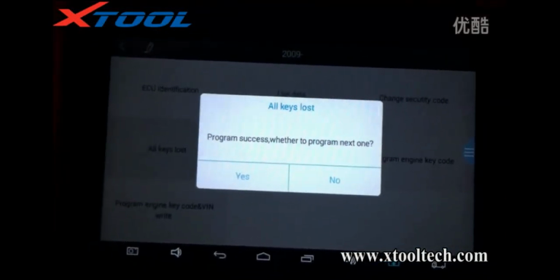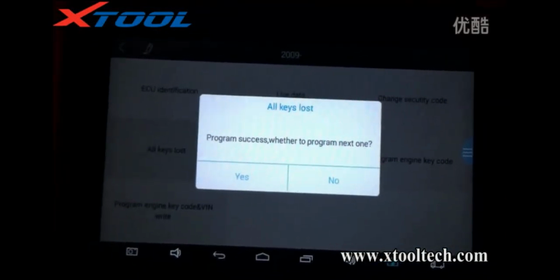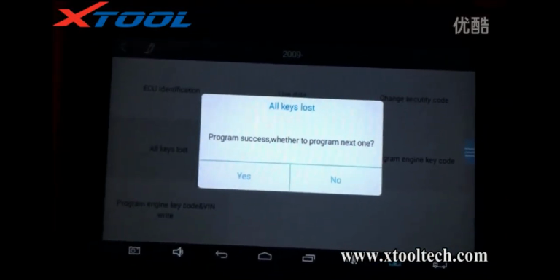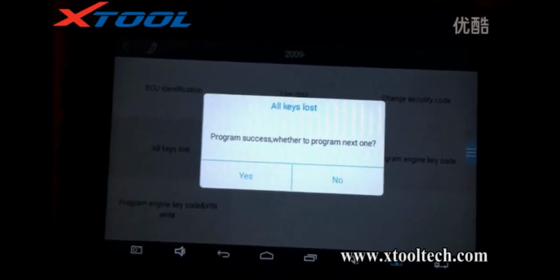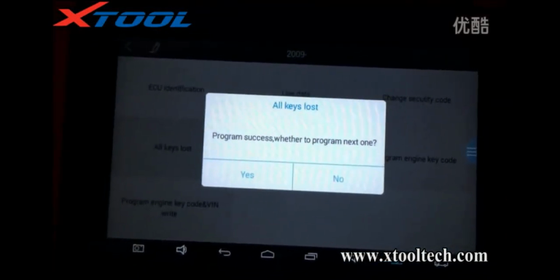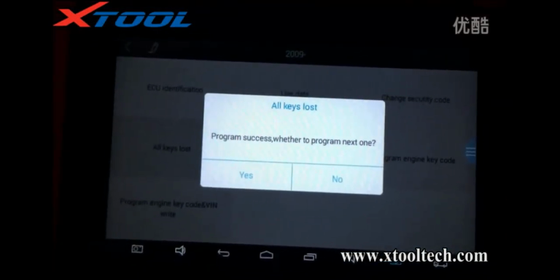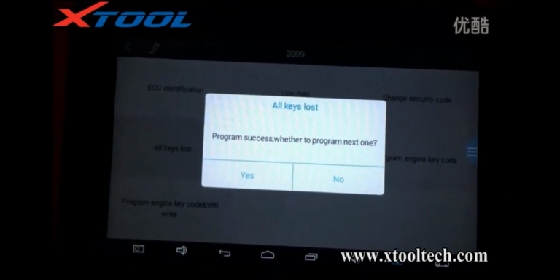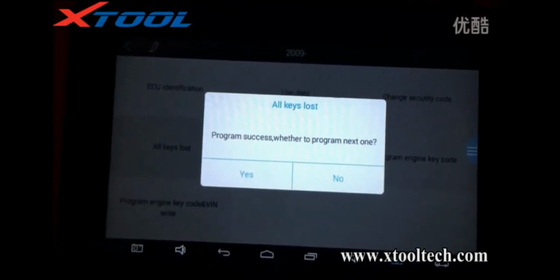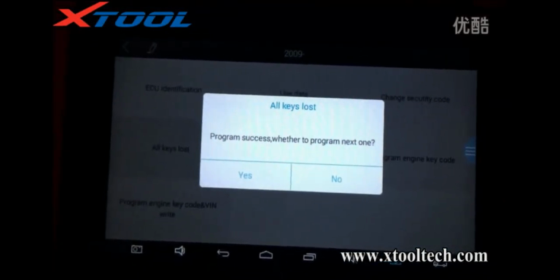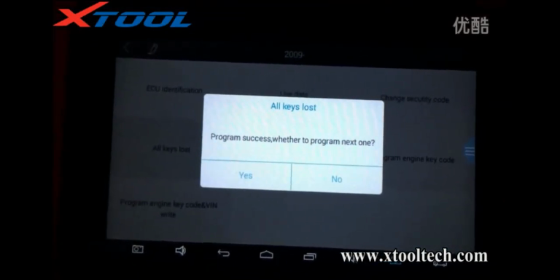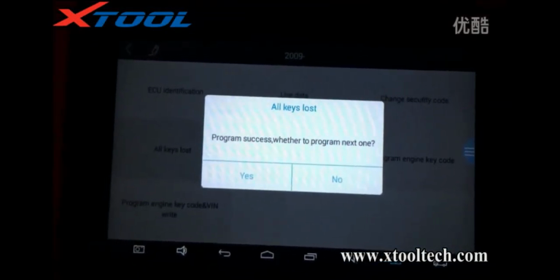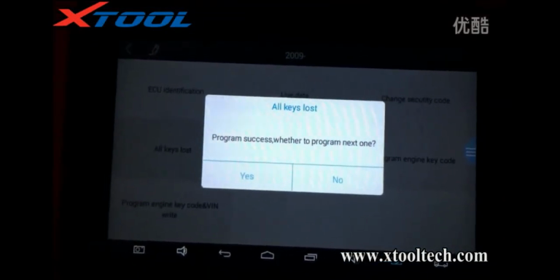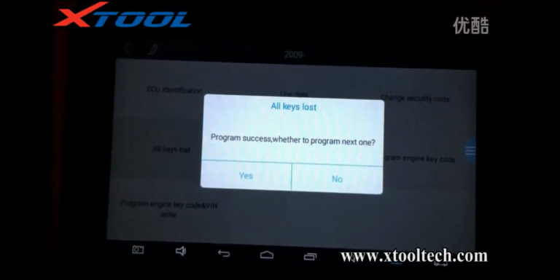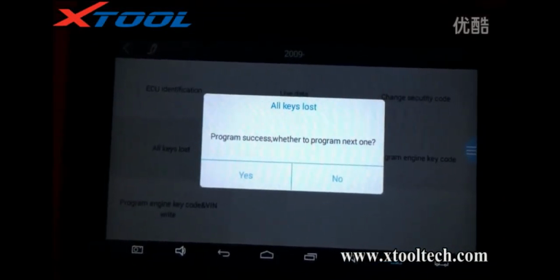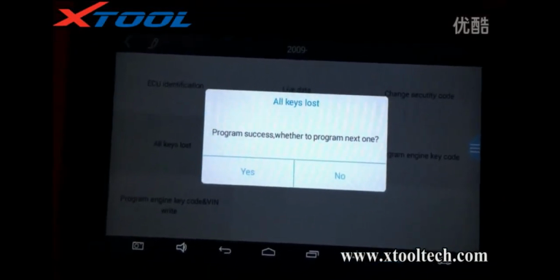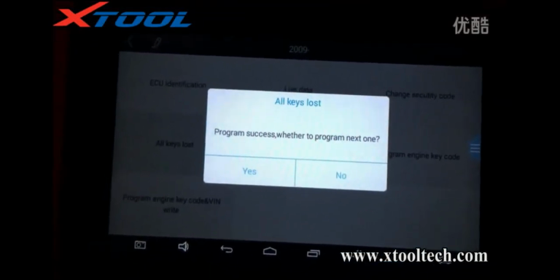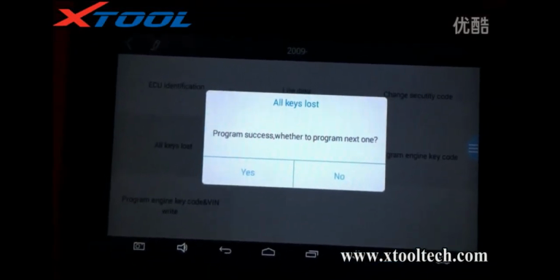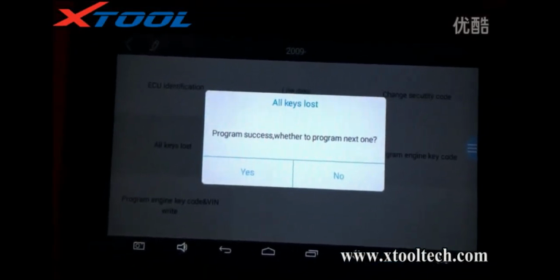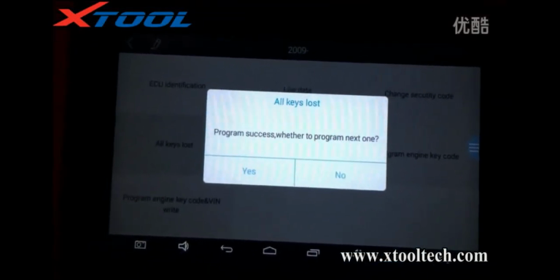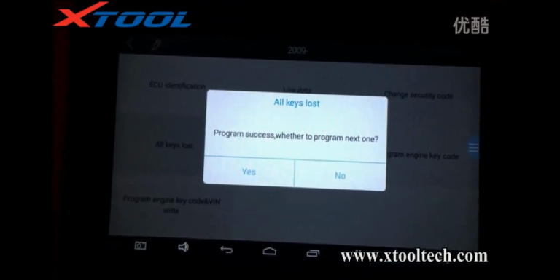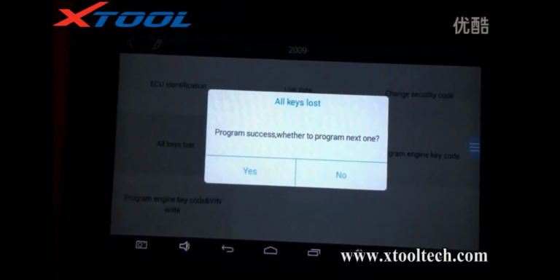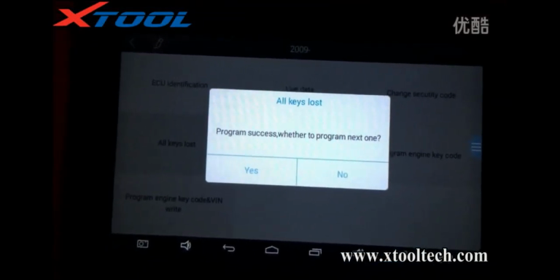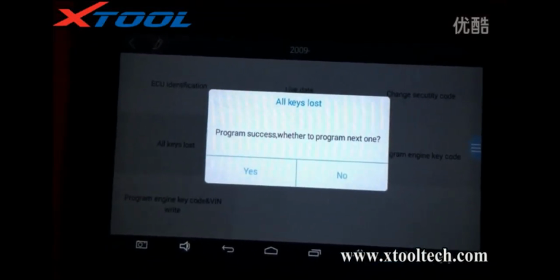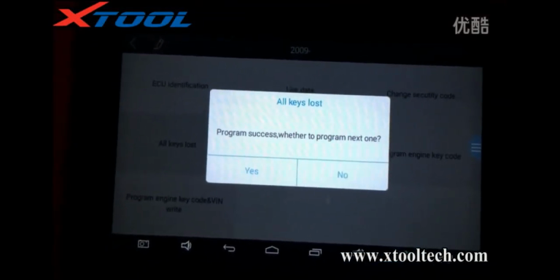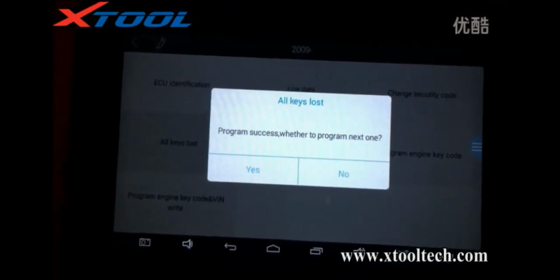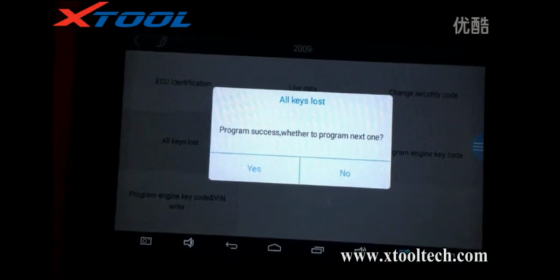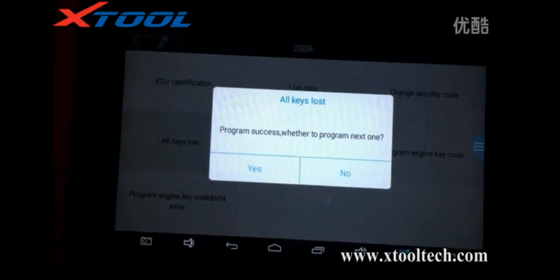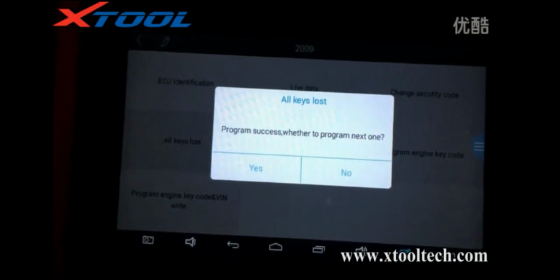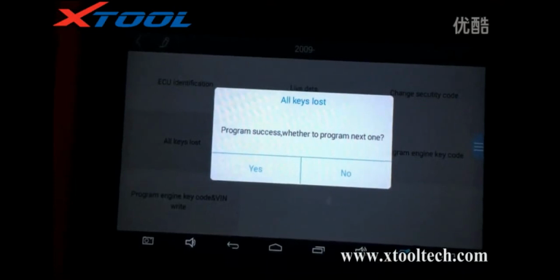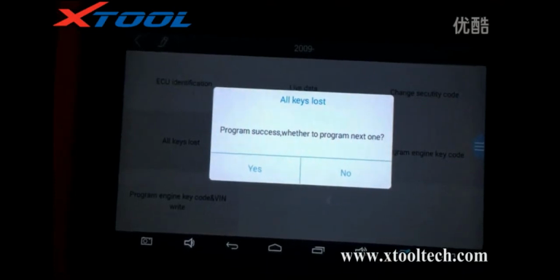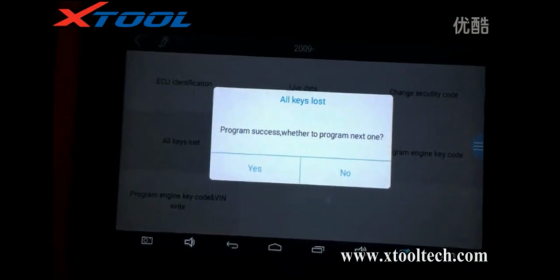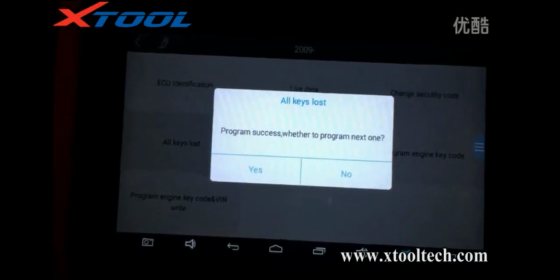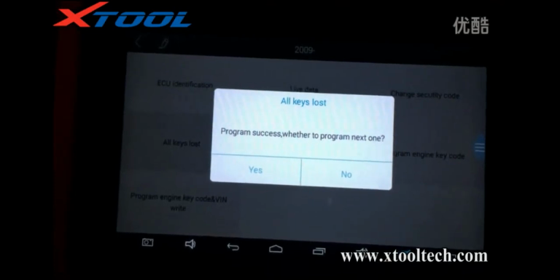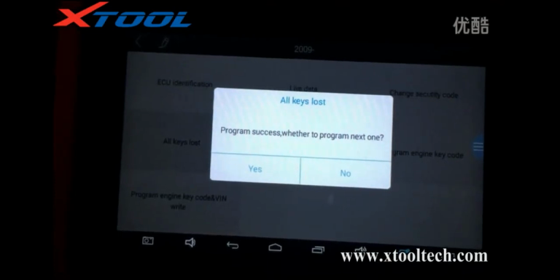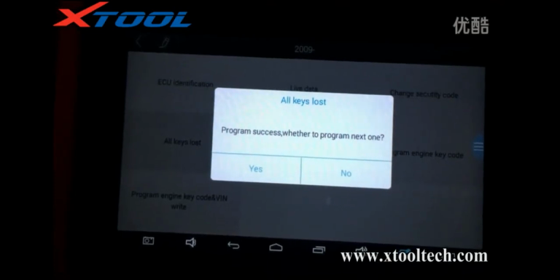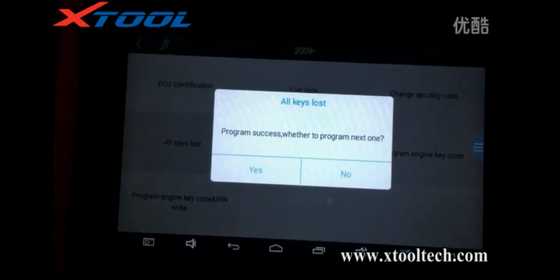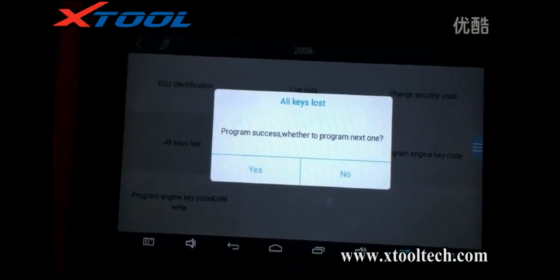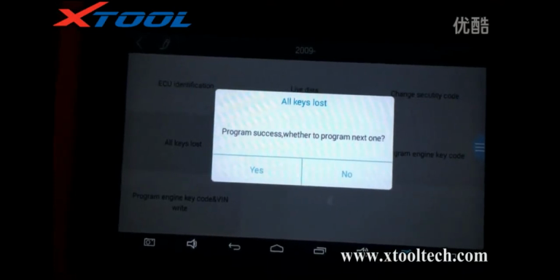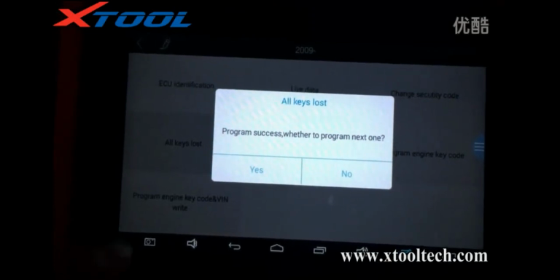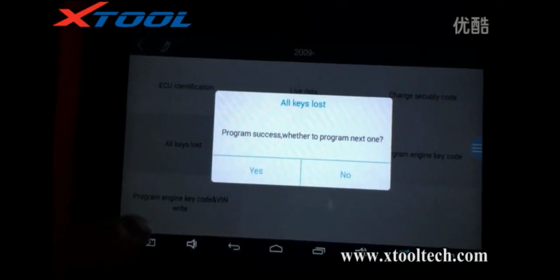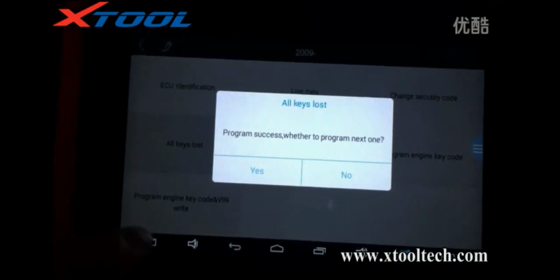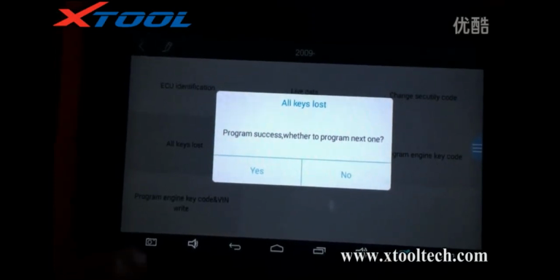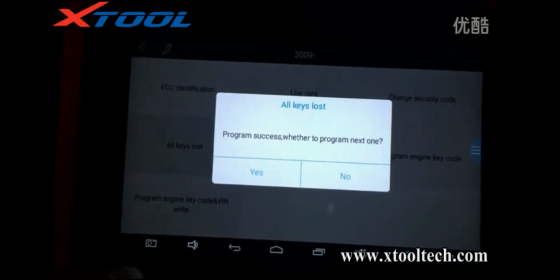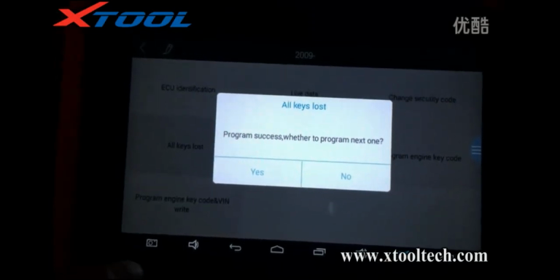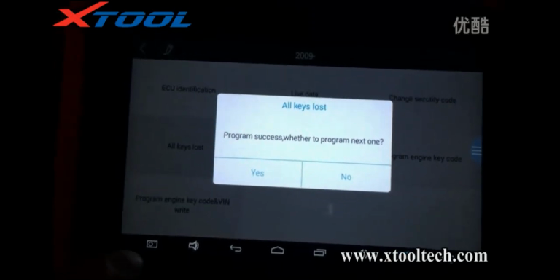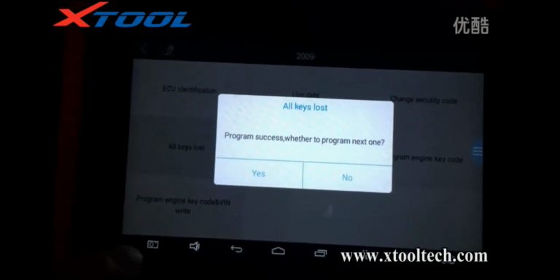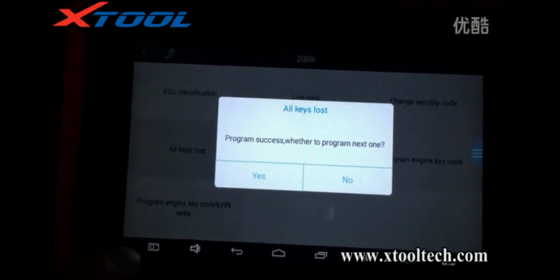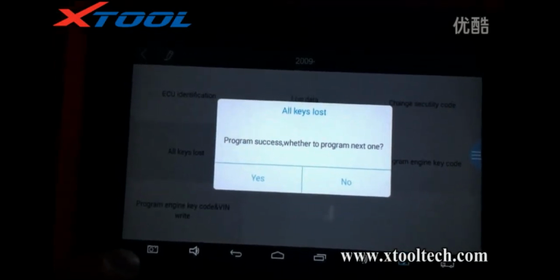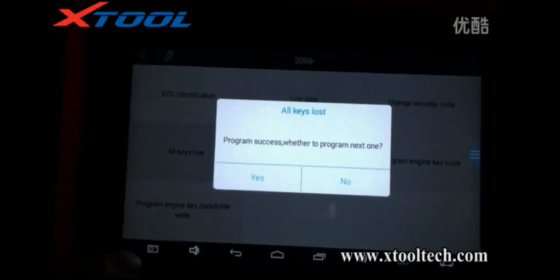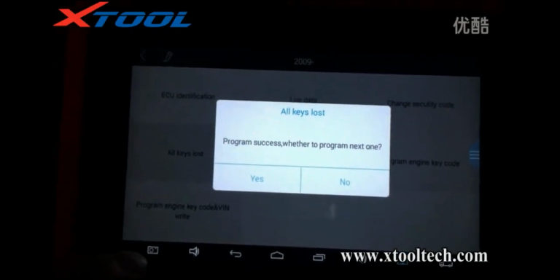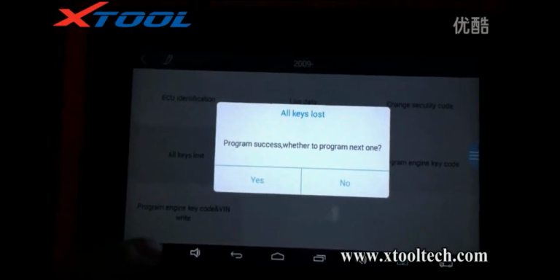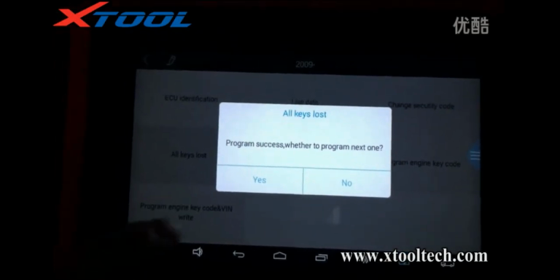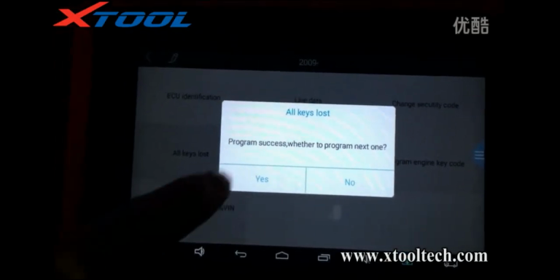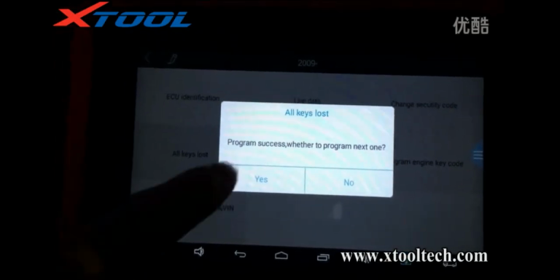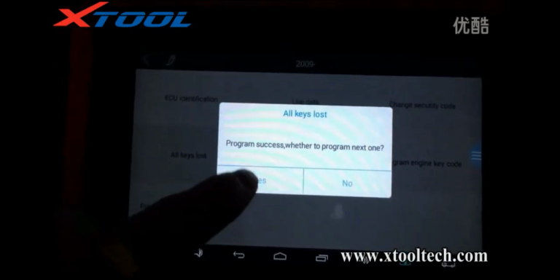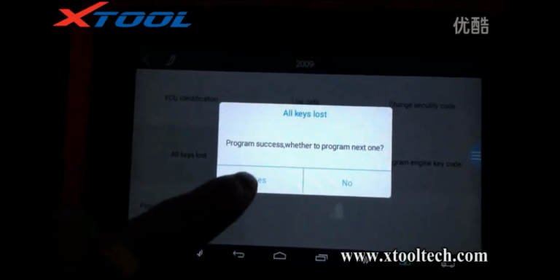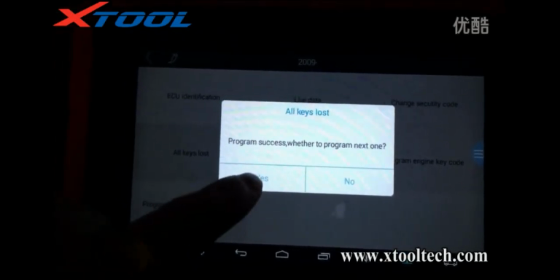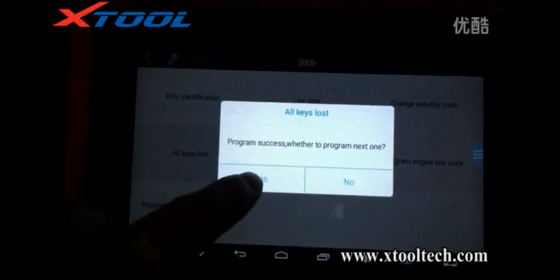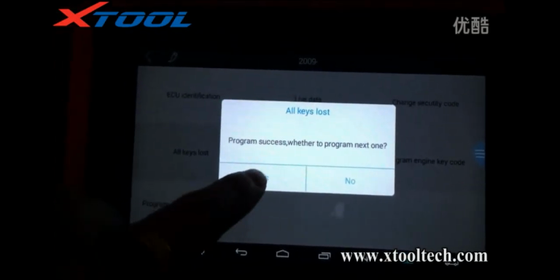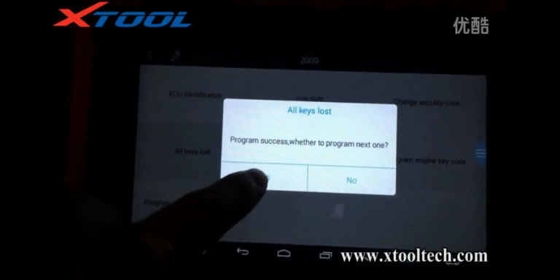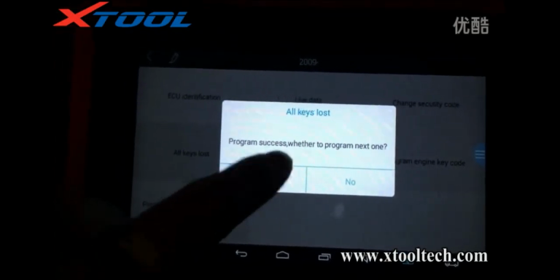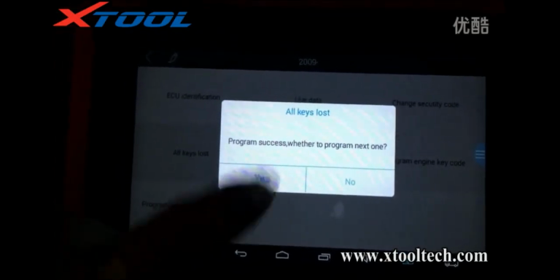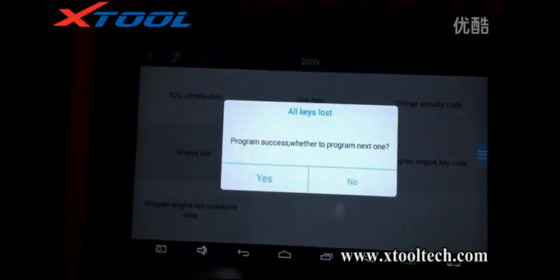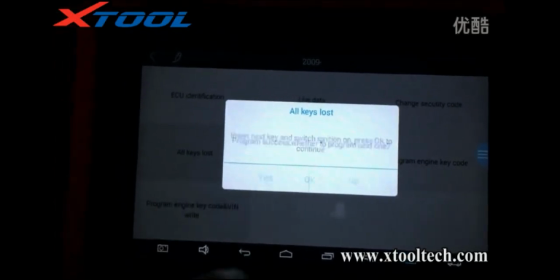Program success. Whether to program next one? Okay, yes.